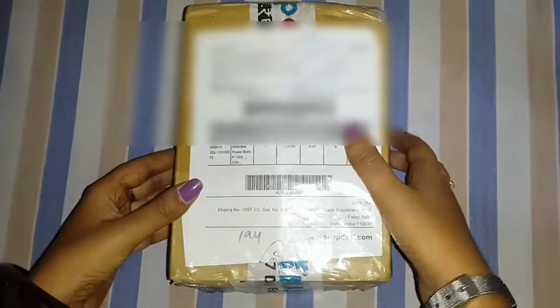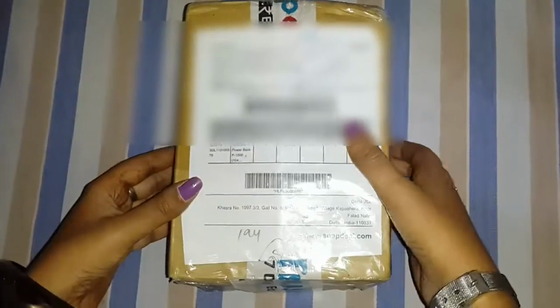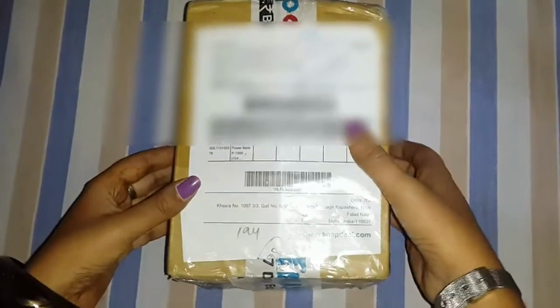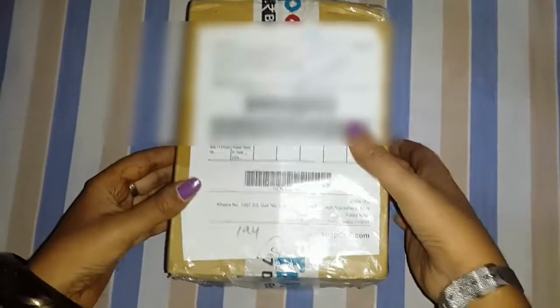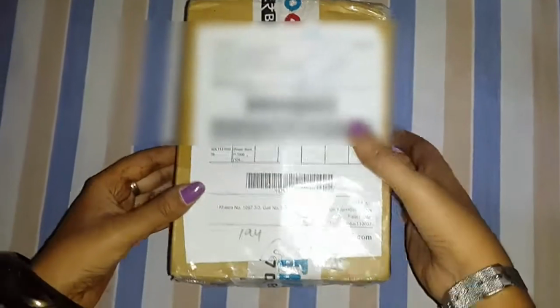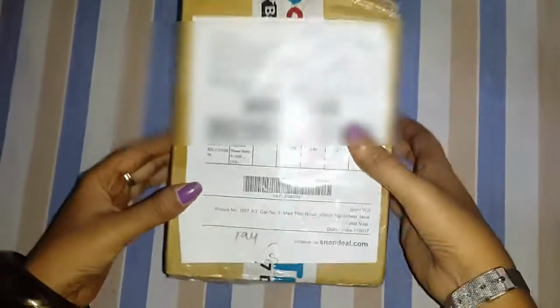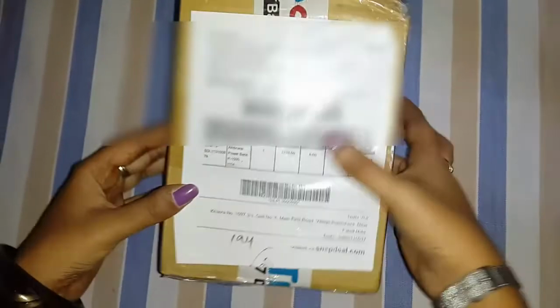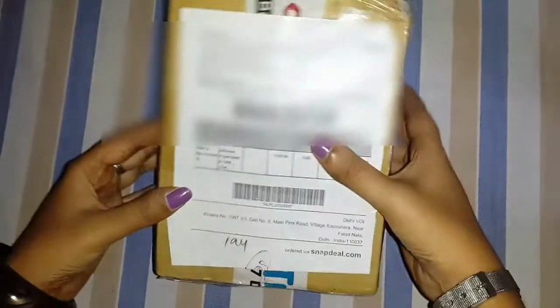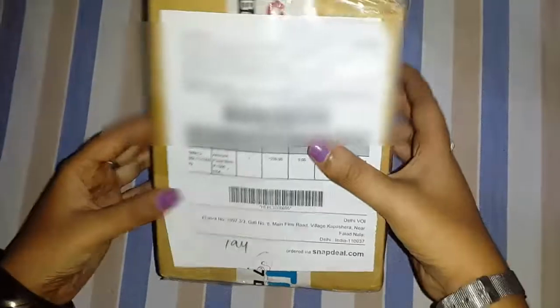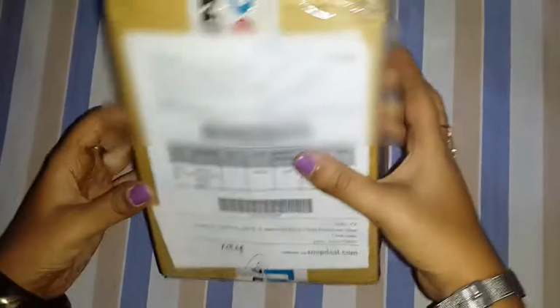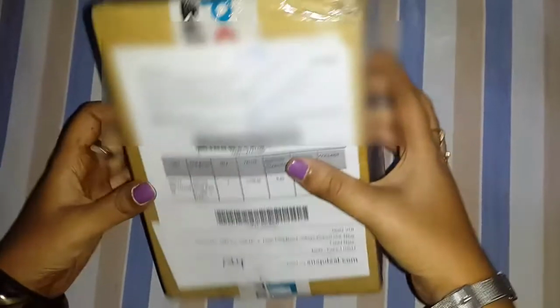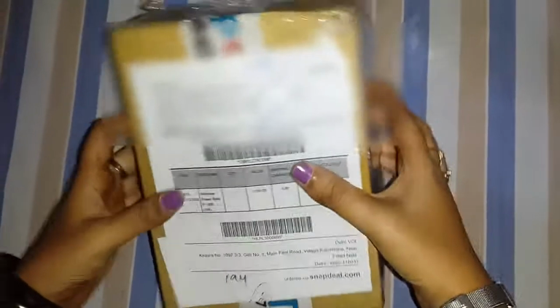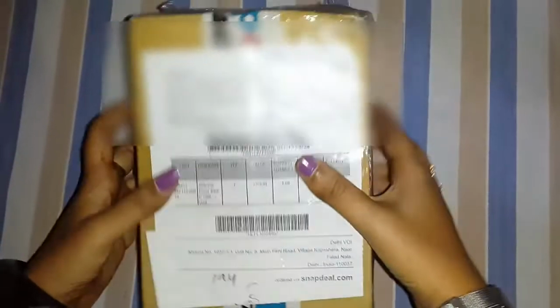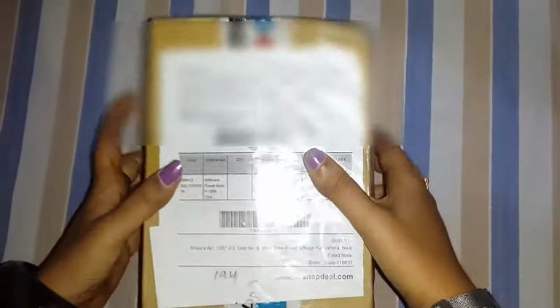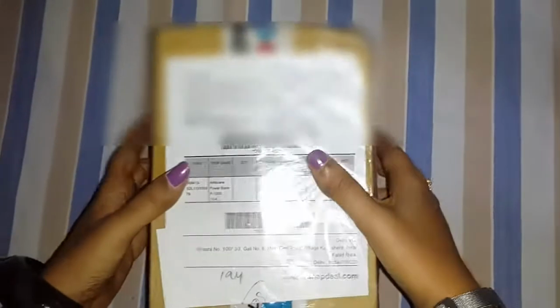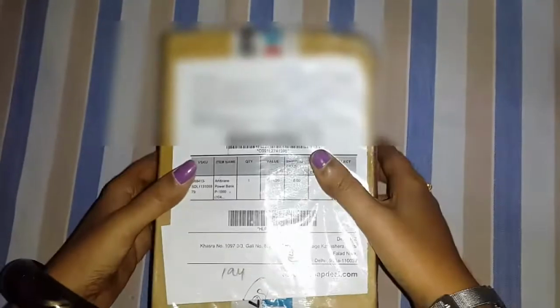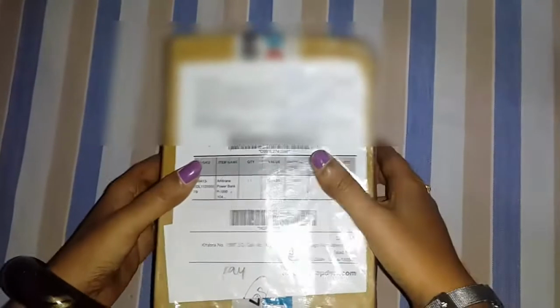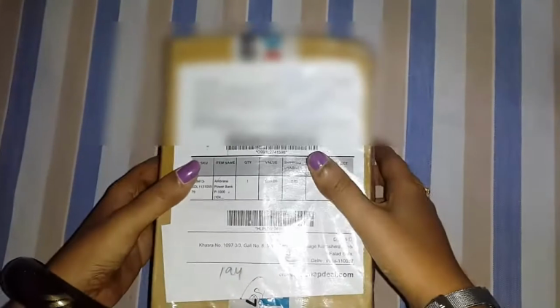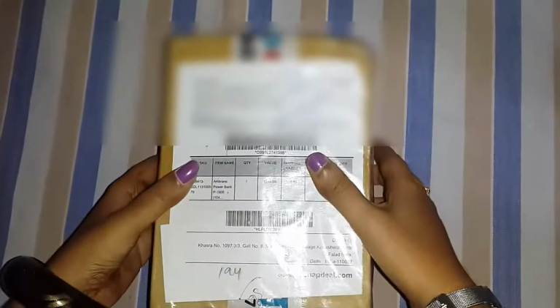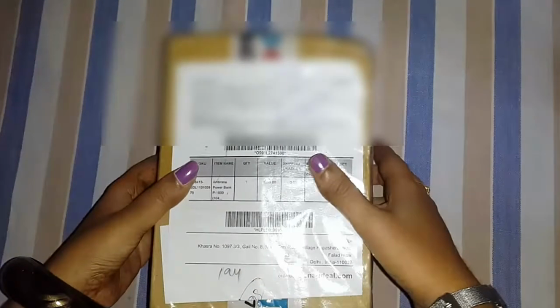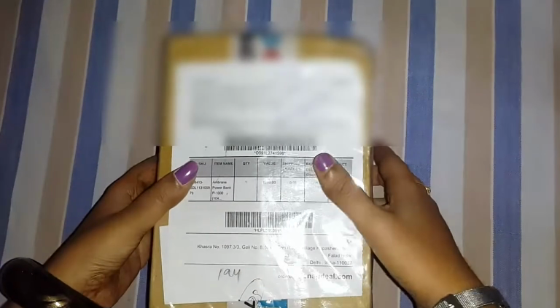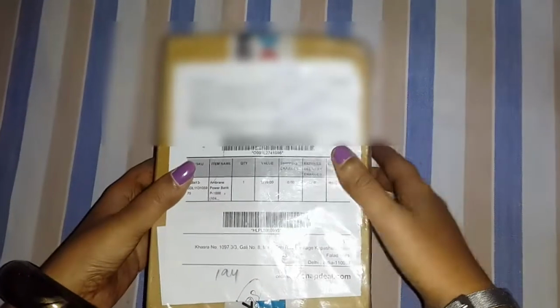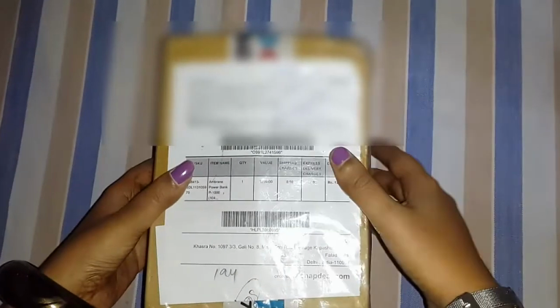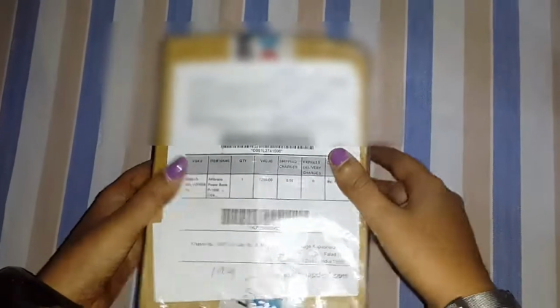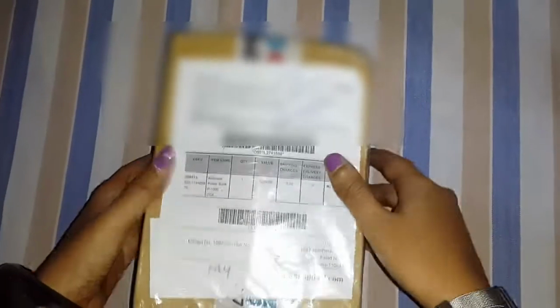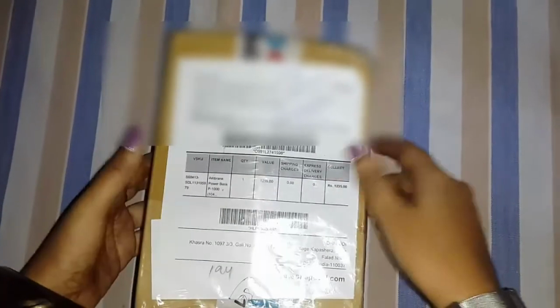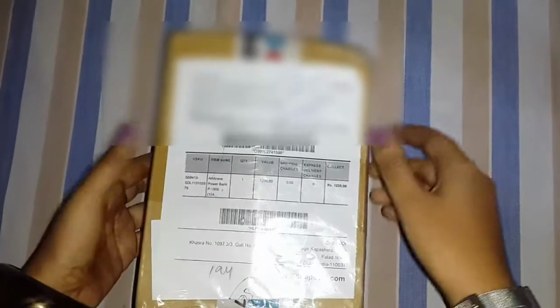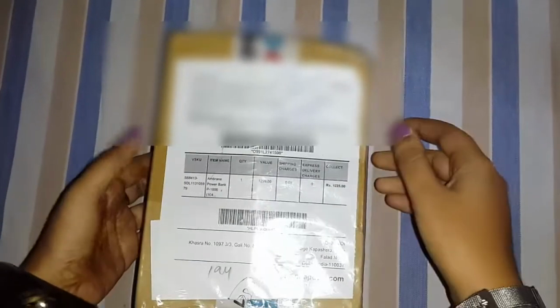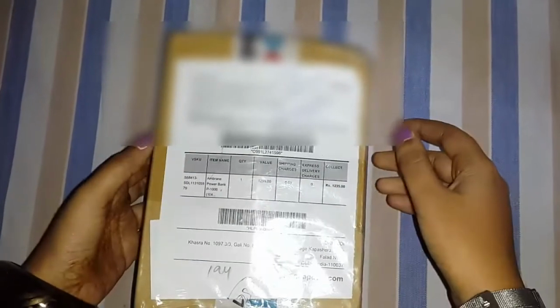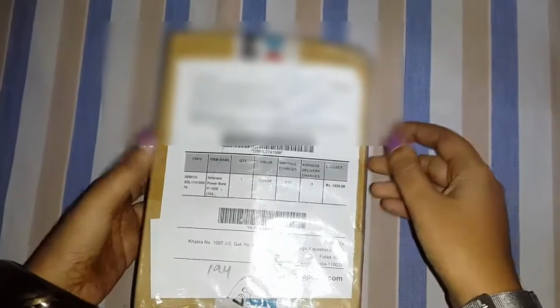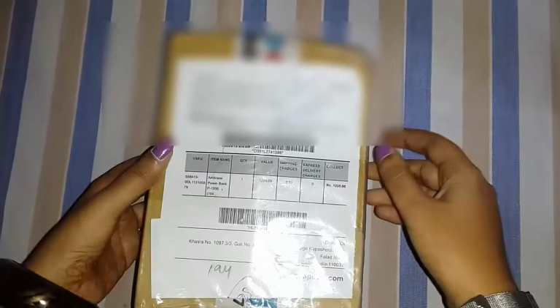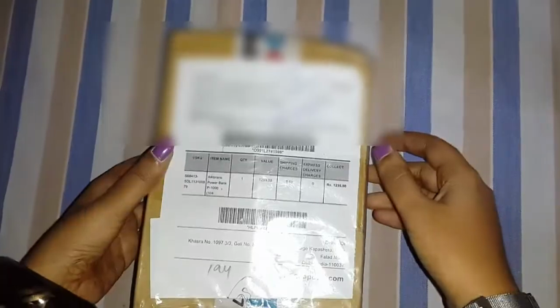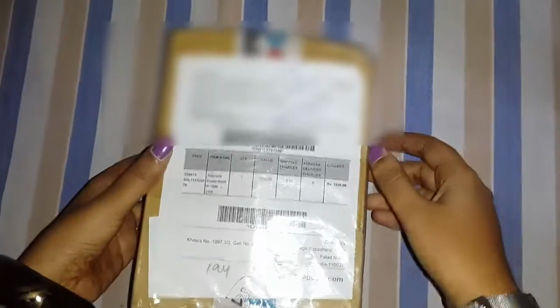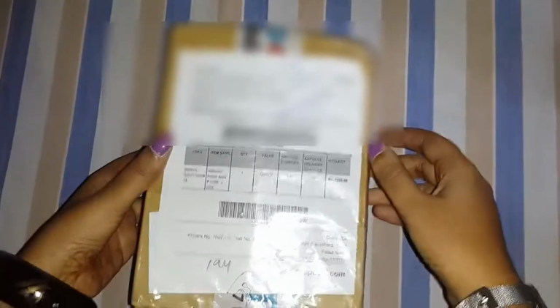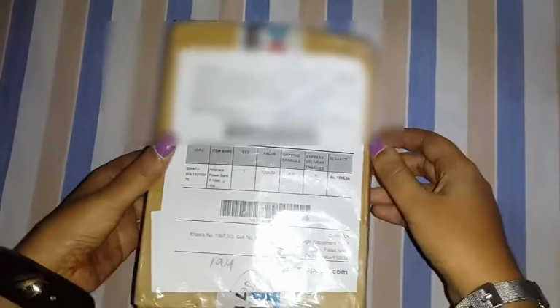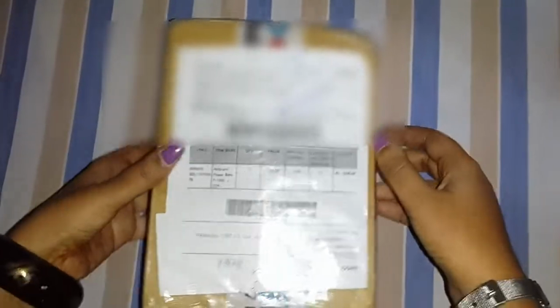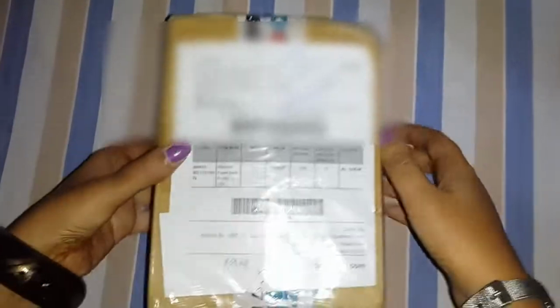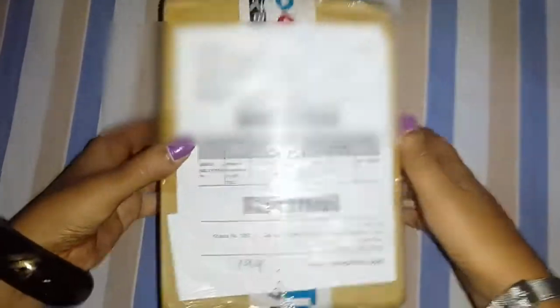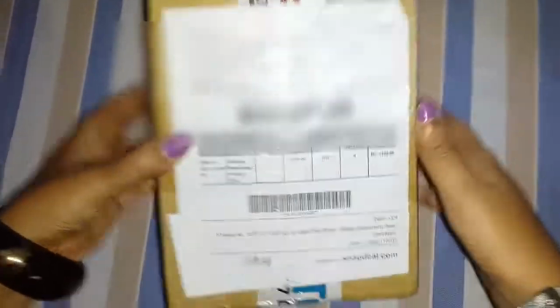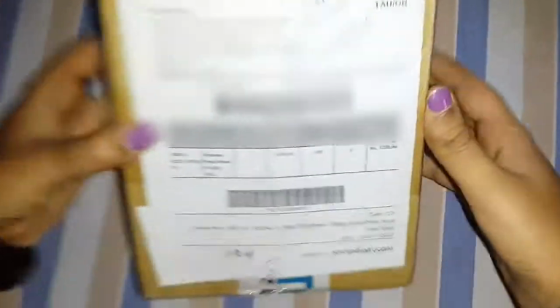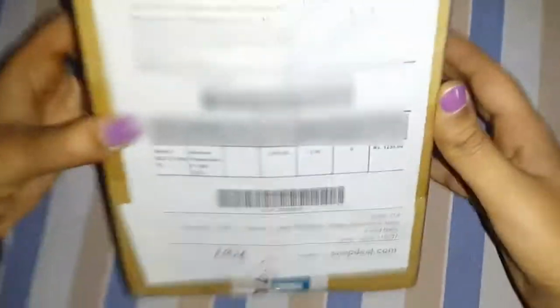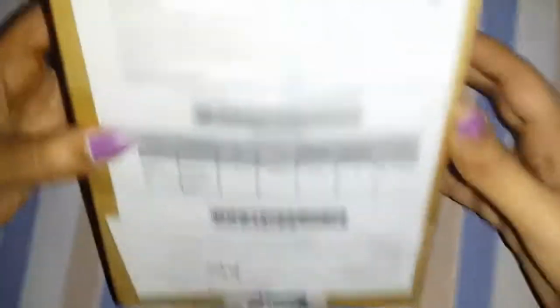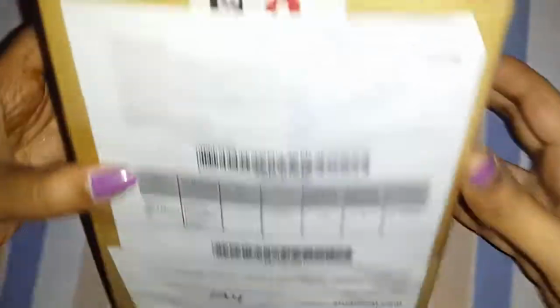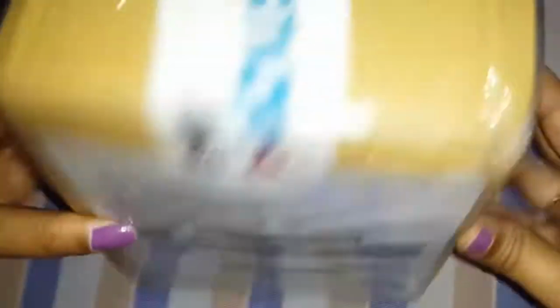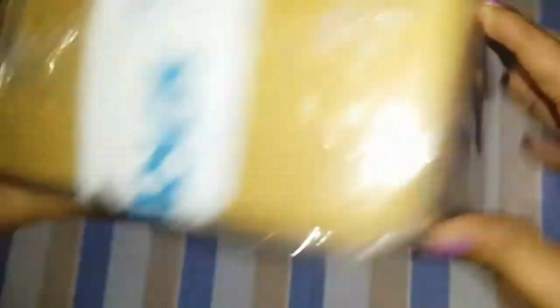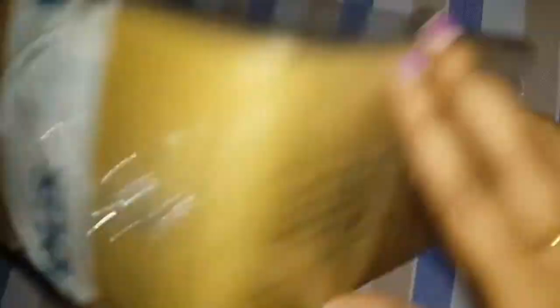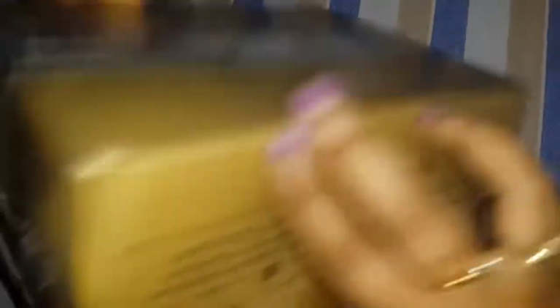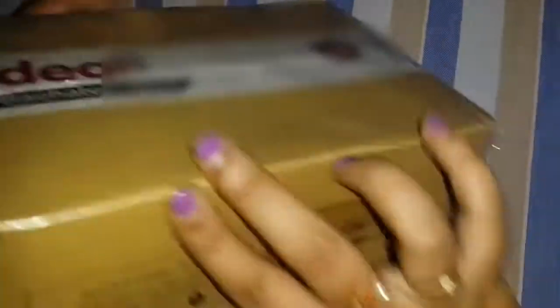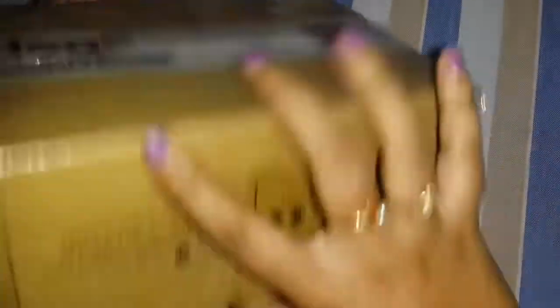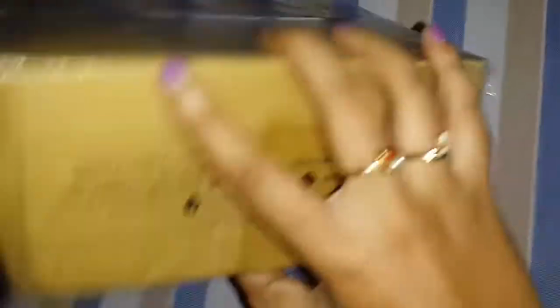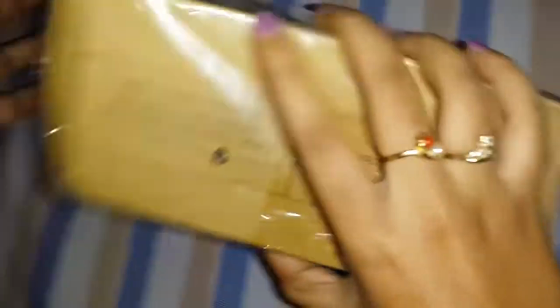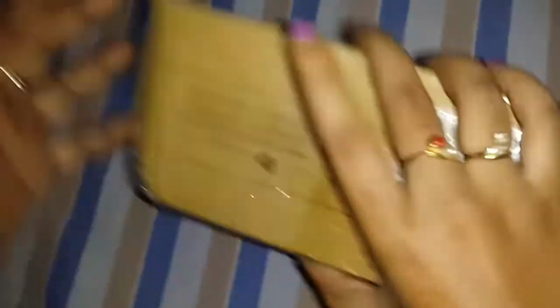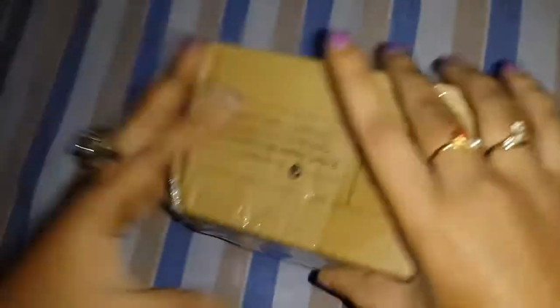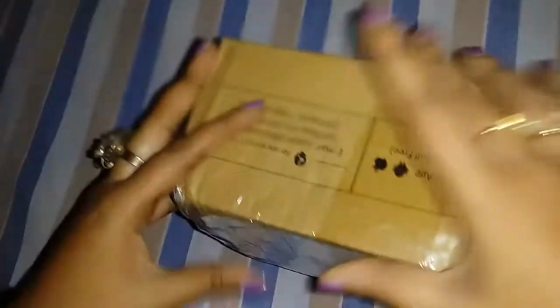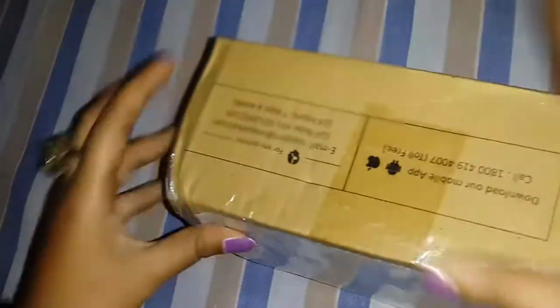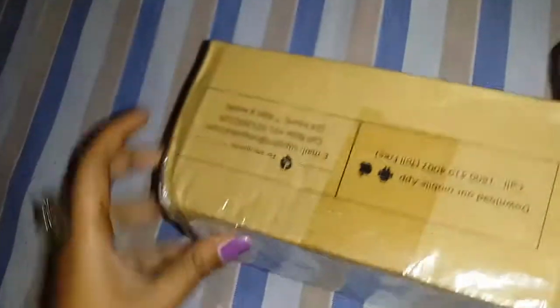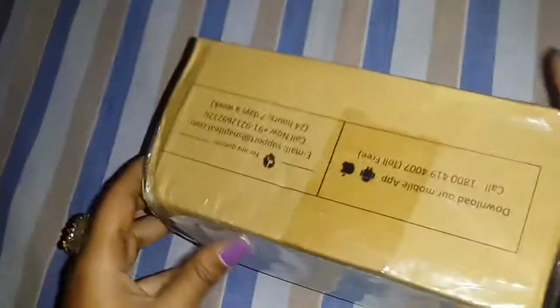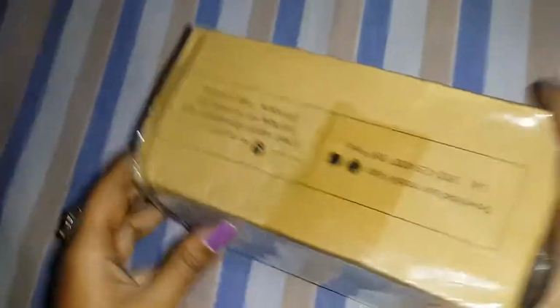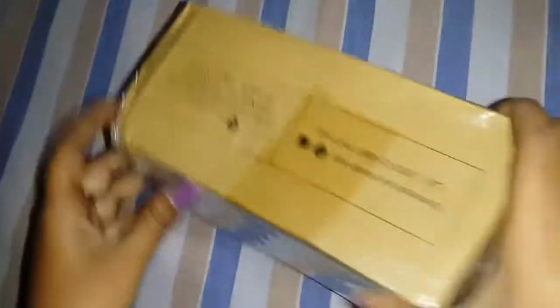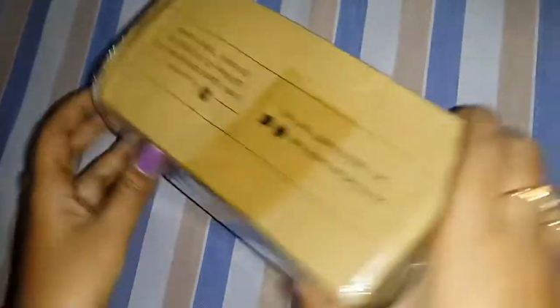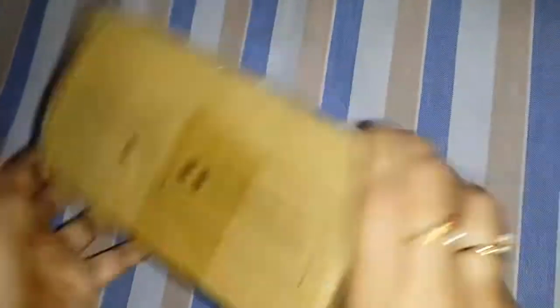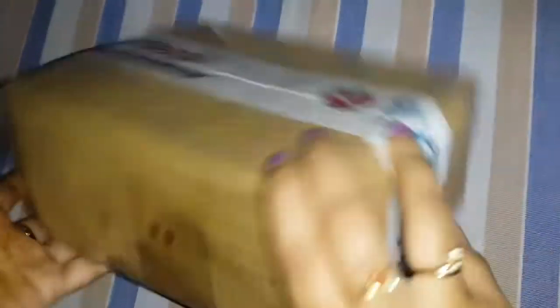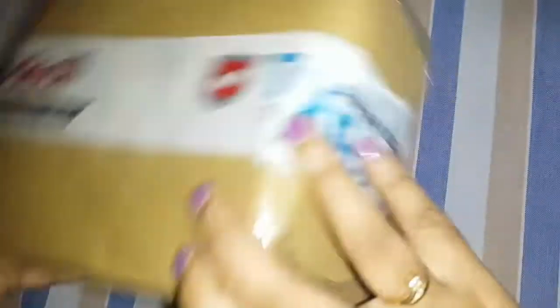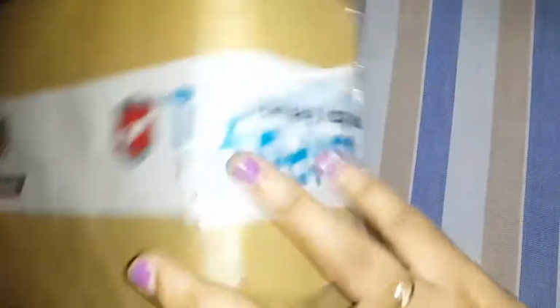Hello everyone, I am from the All You Need to Know NP channel. Now I am going to unbox the Amarin Powerbank P-1000. So let's get started.